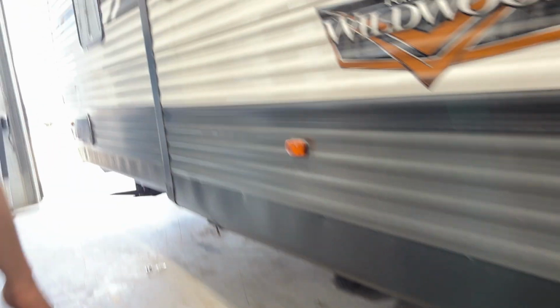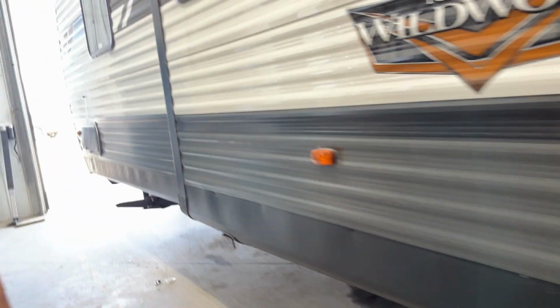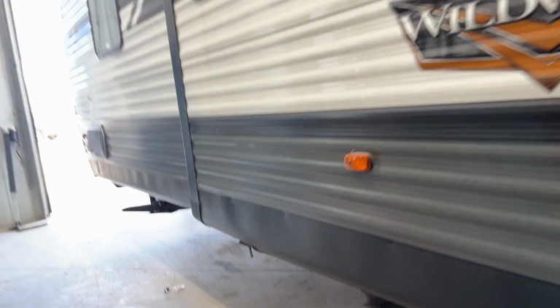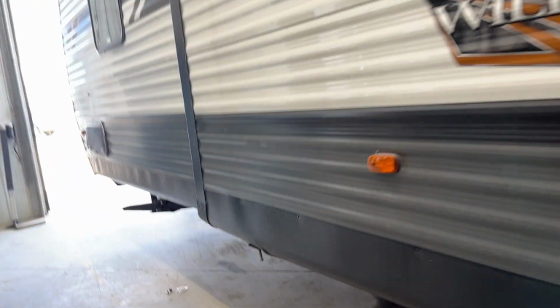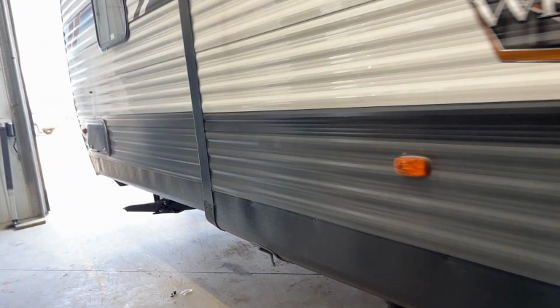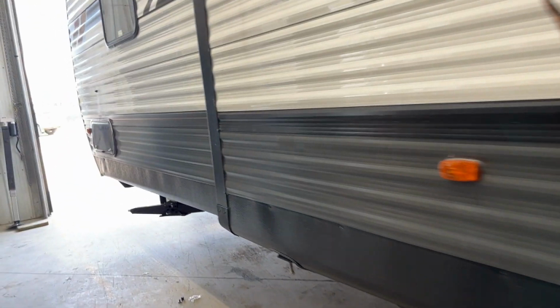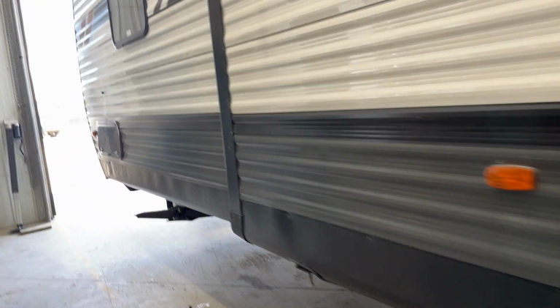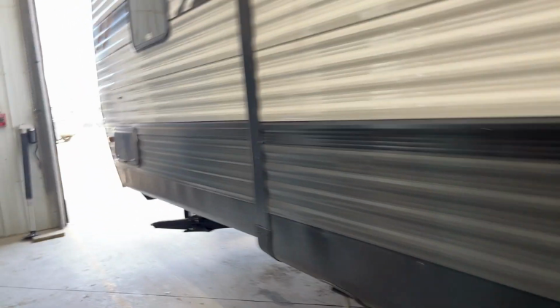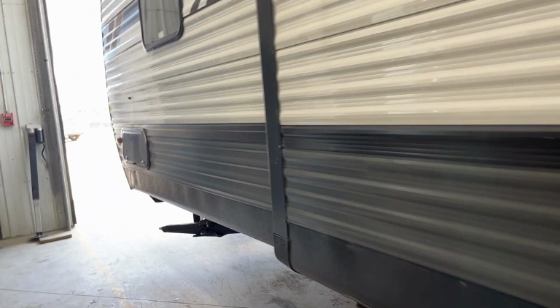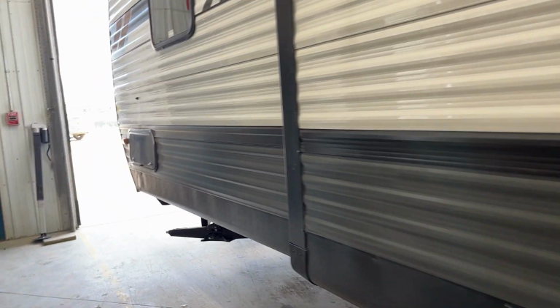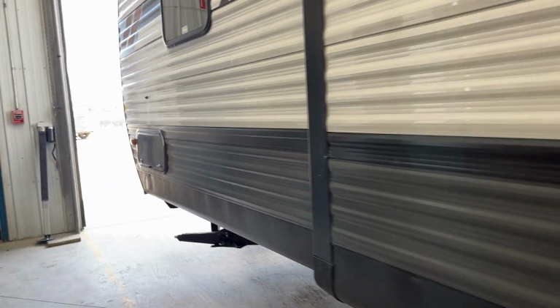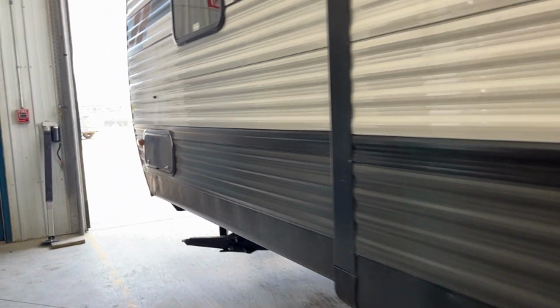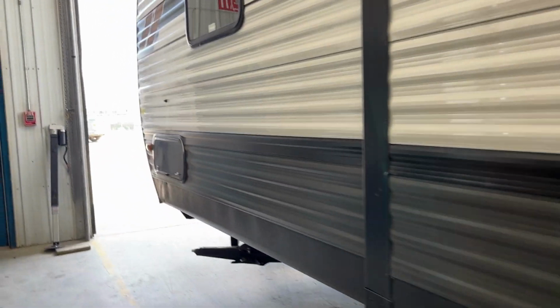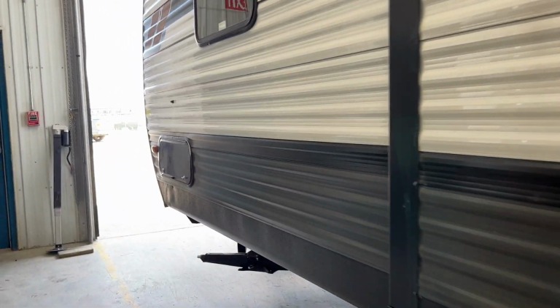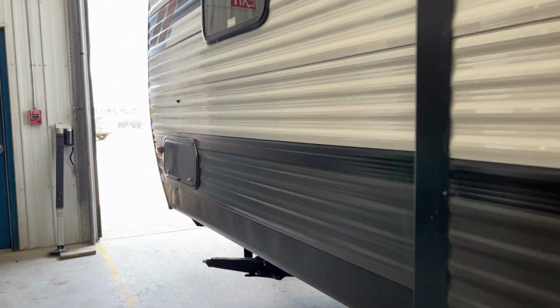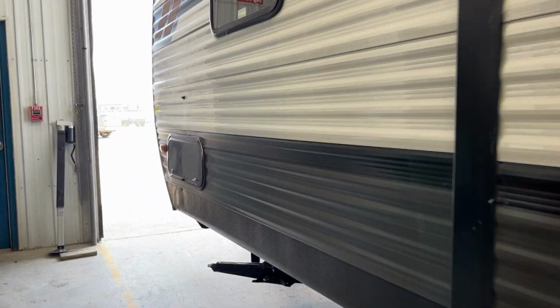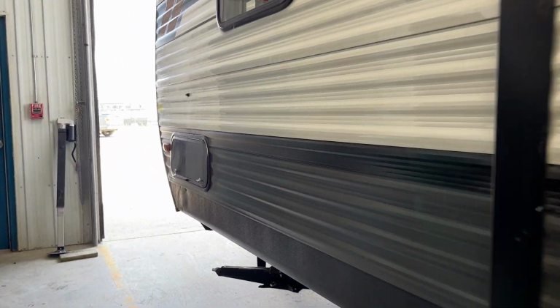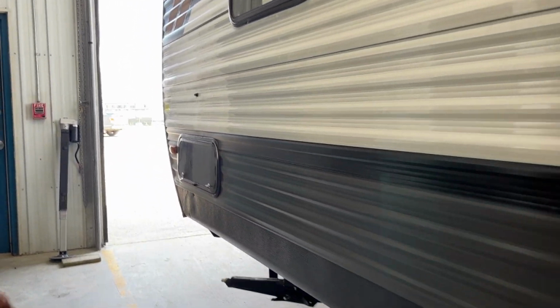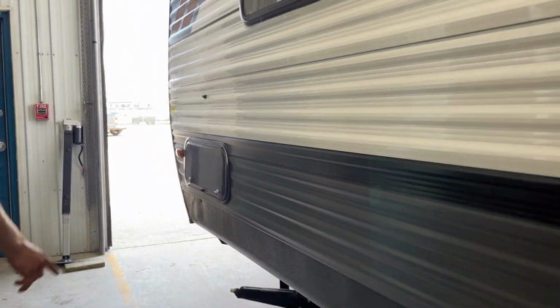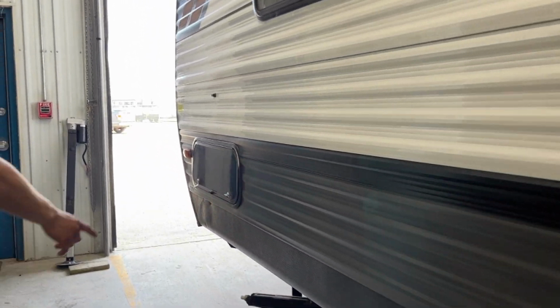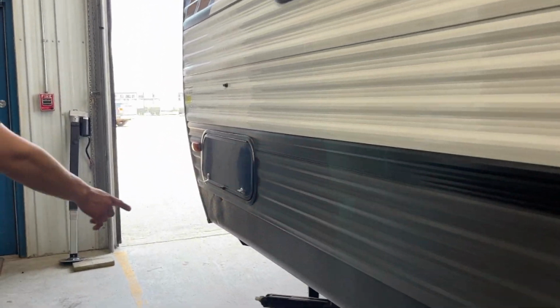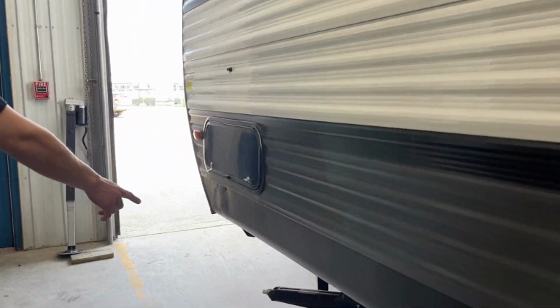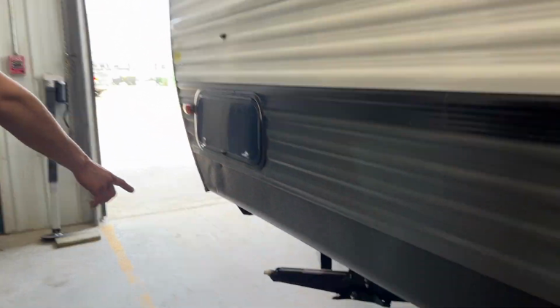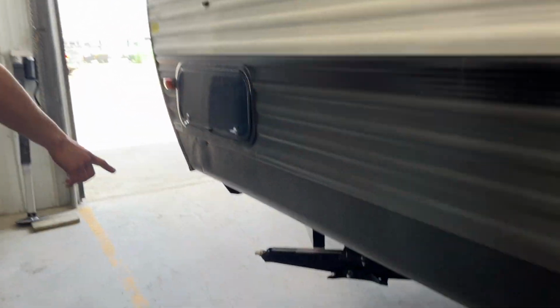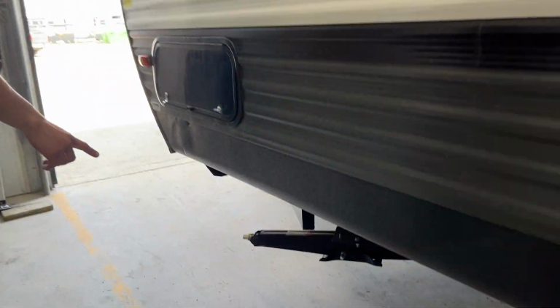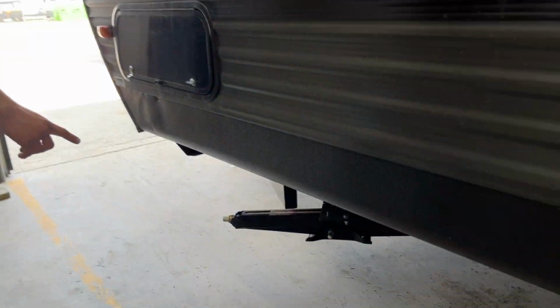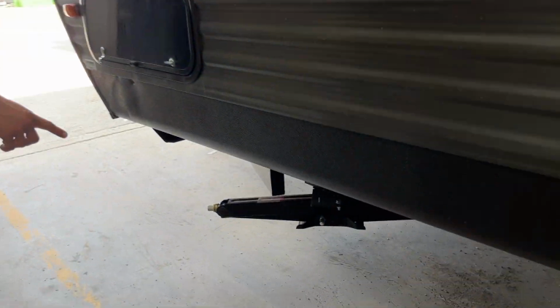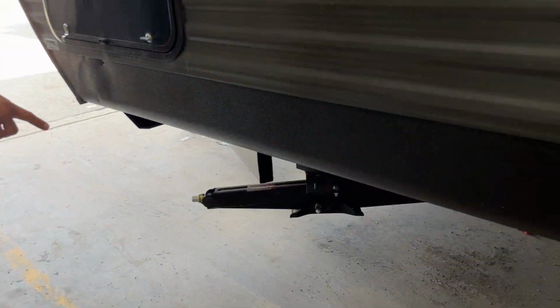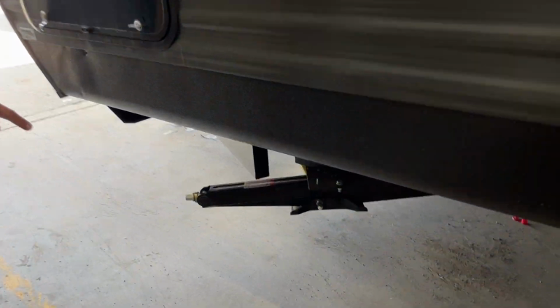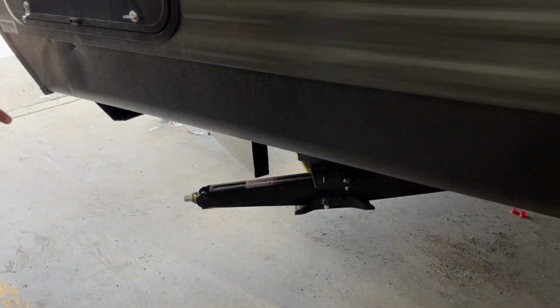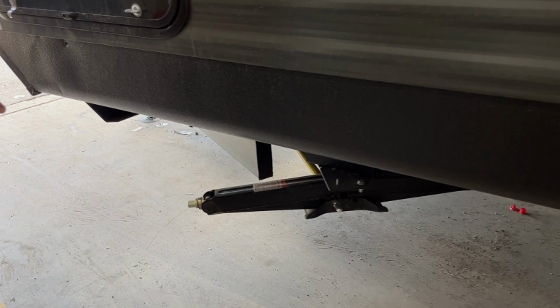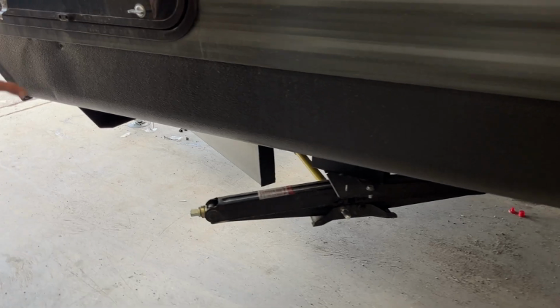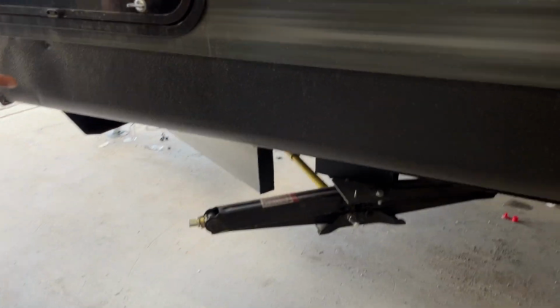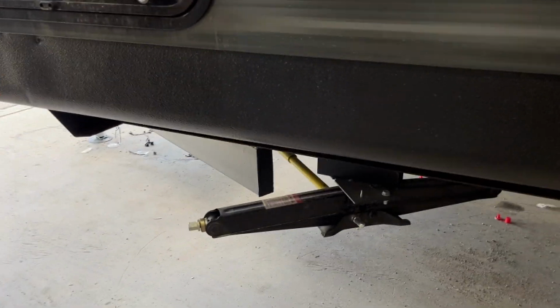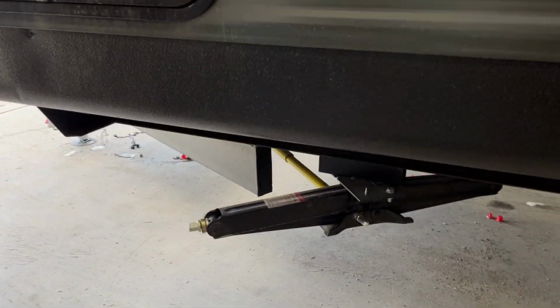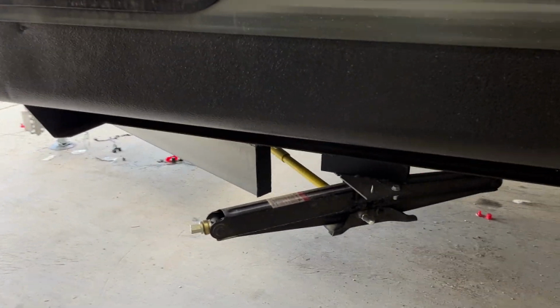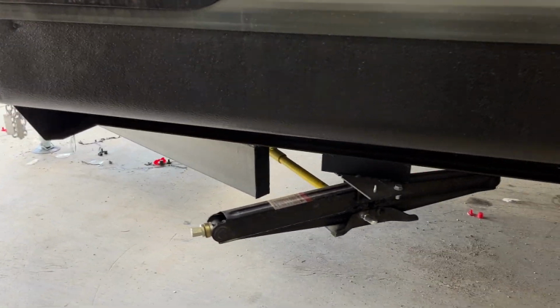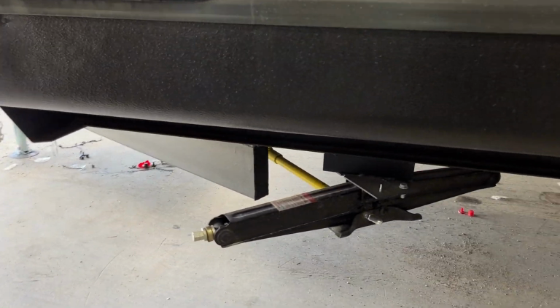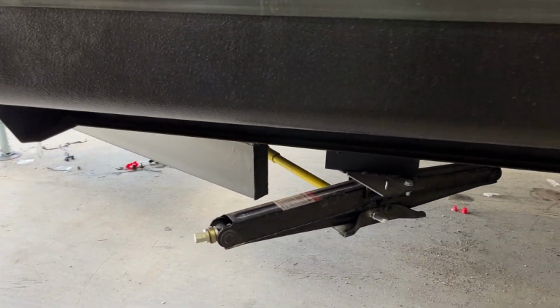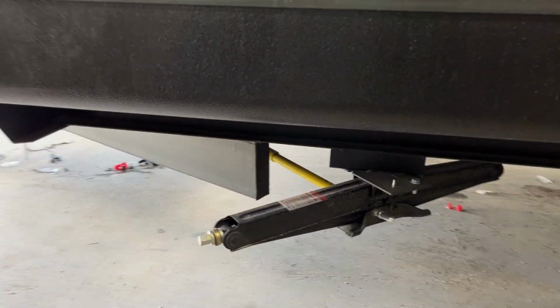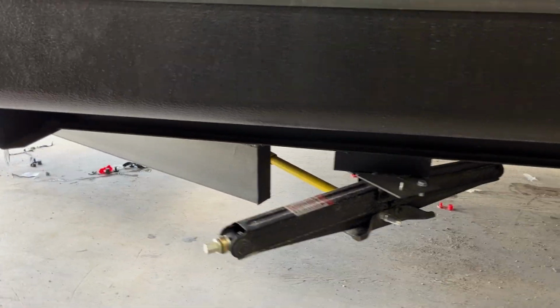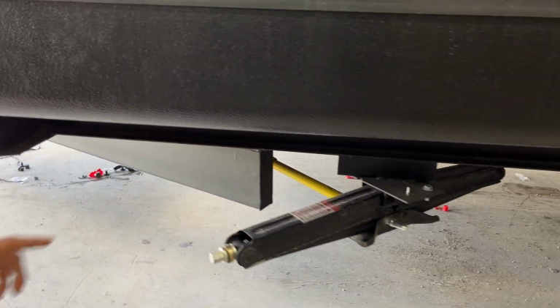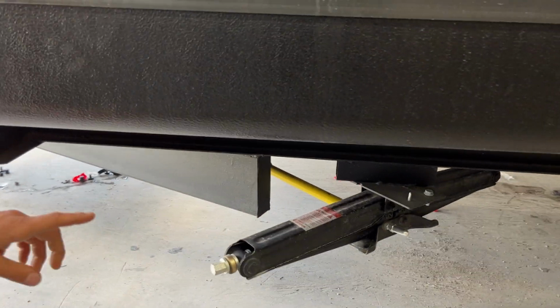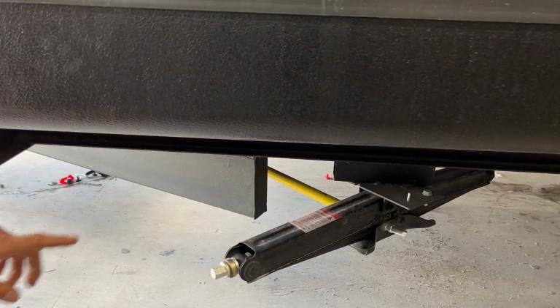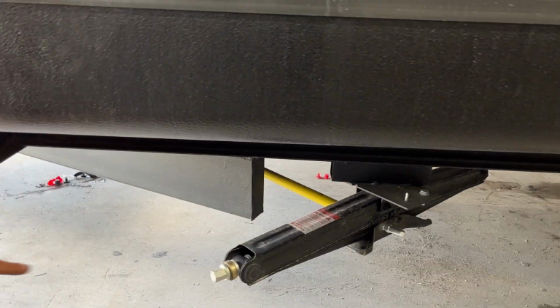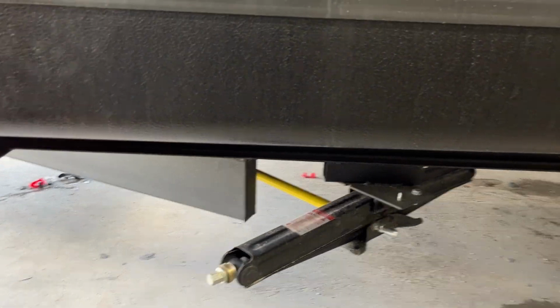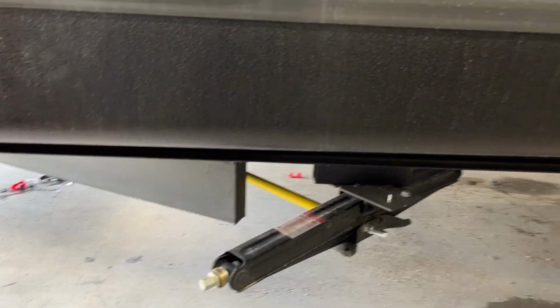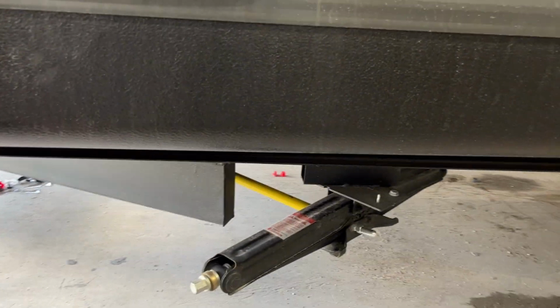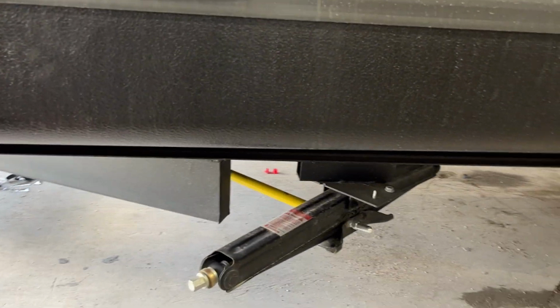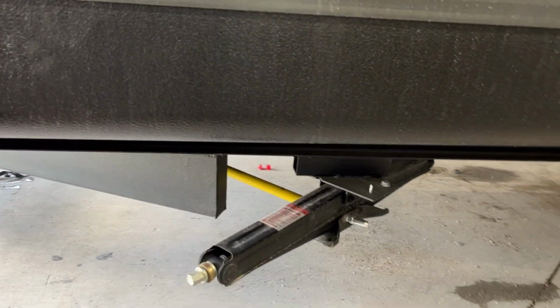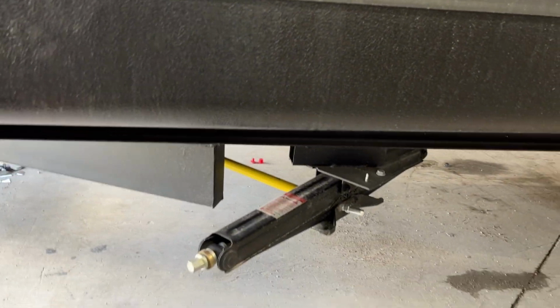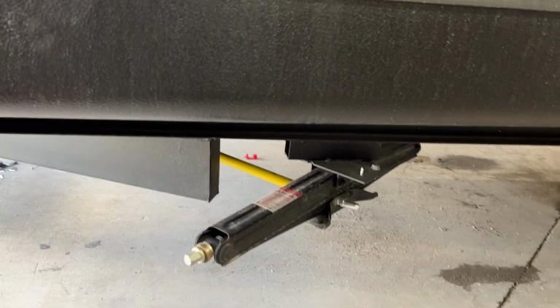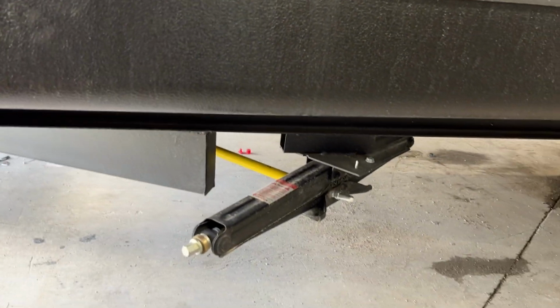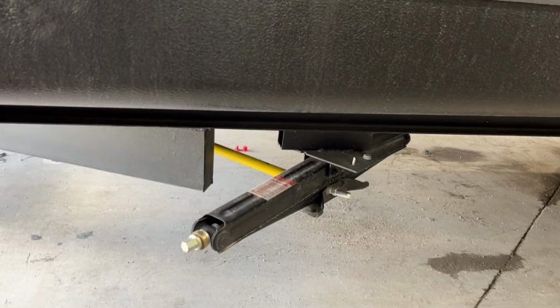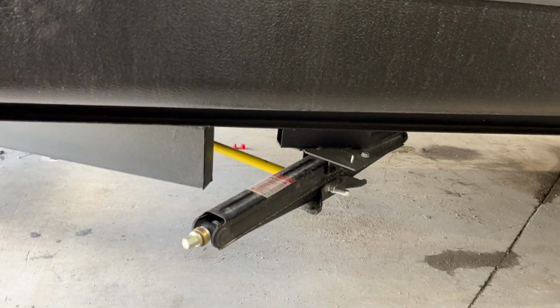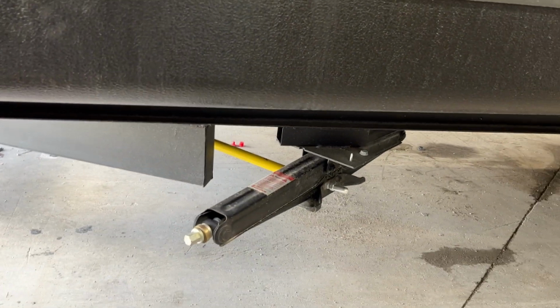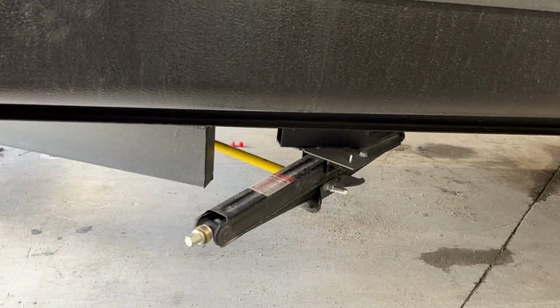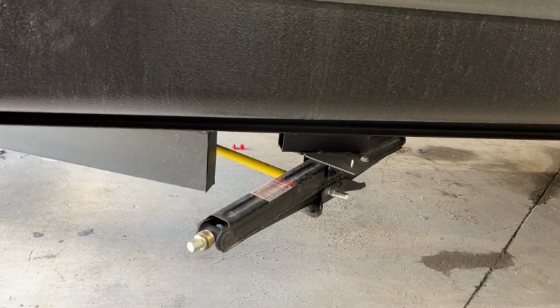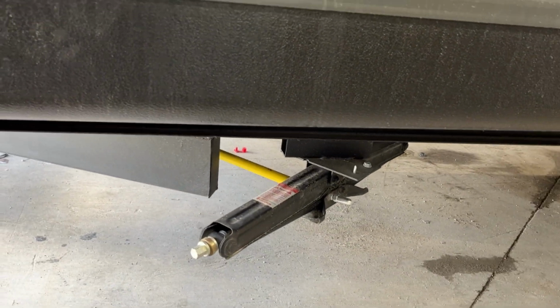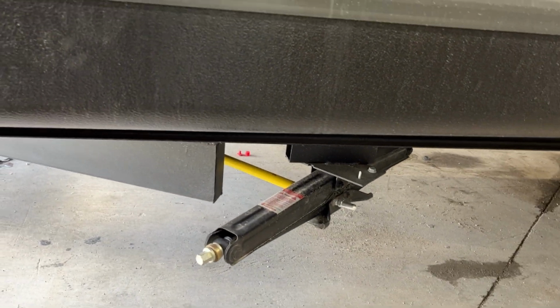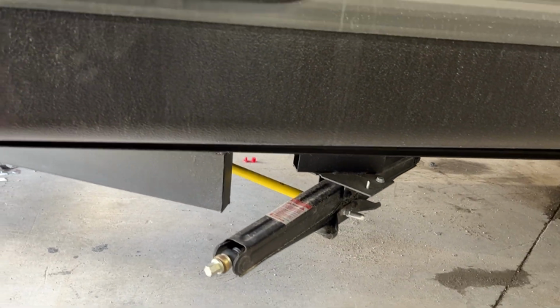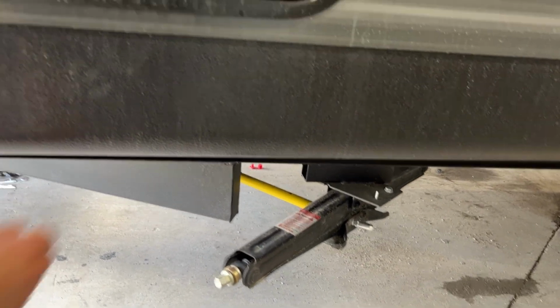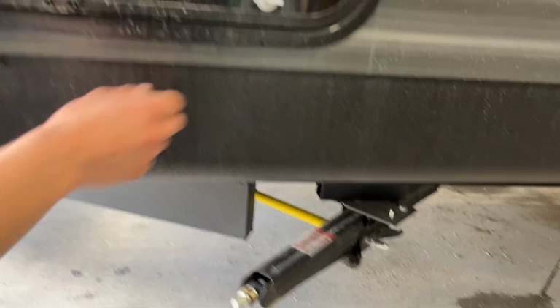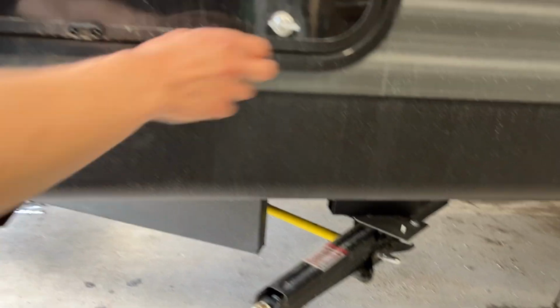Making our way towards the front, you'll find the other front stabilizer jack. The only difference here is that your Strong Arm goes towards the front and center of the unit.